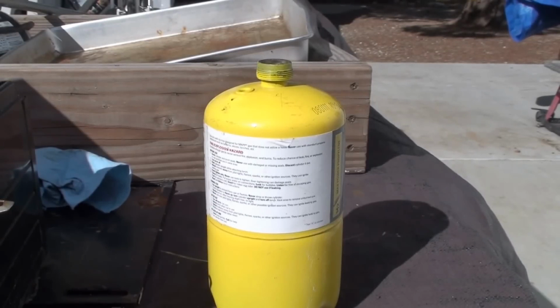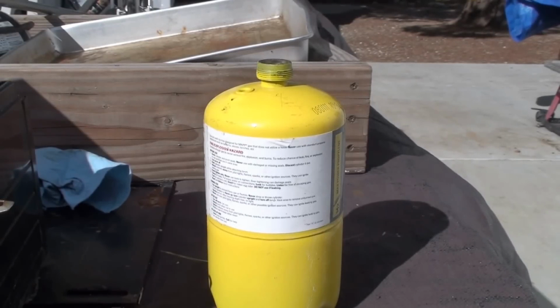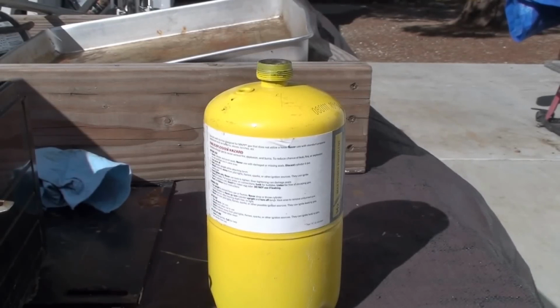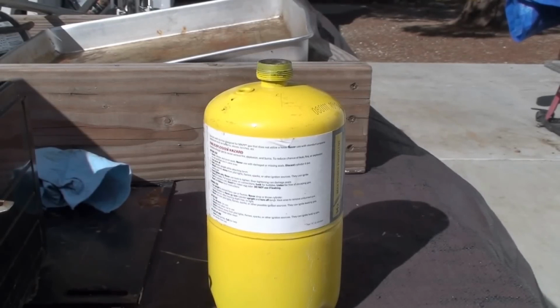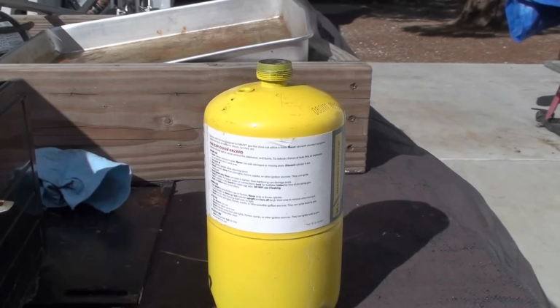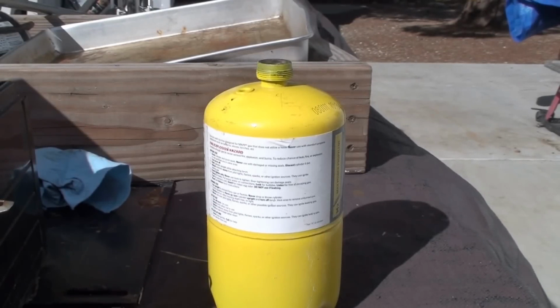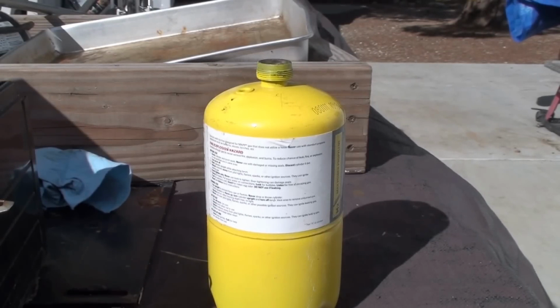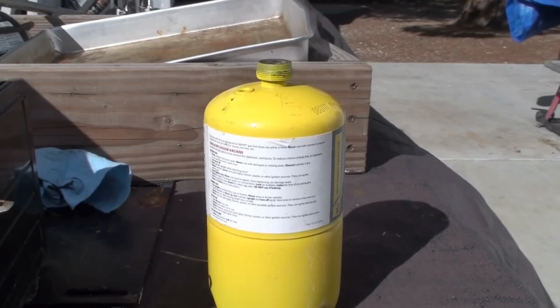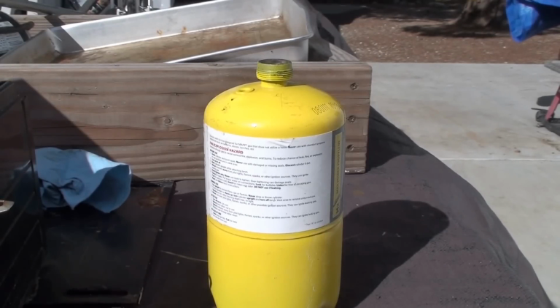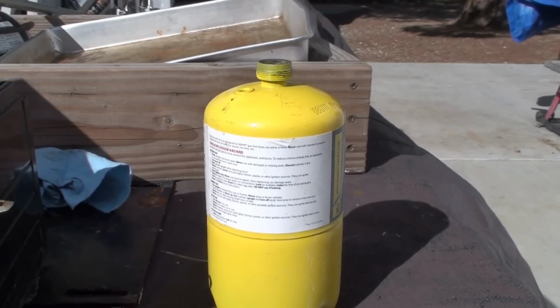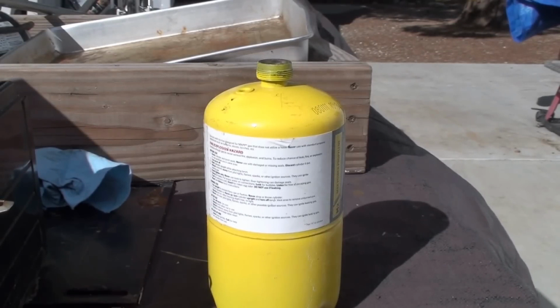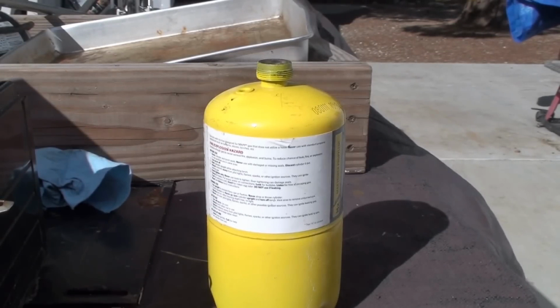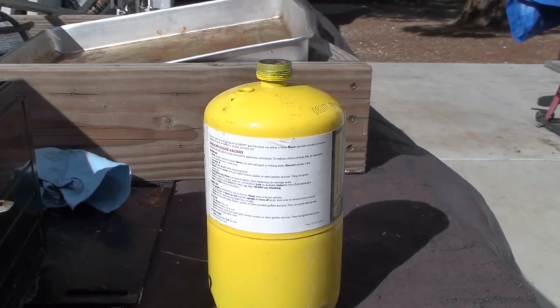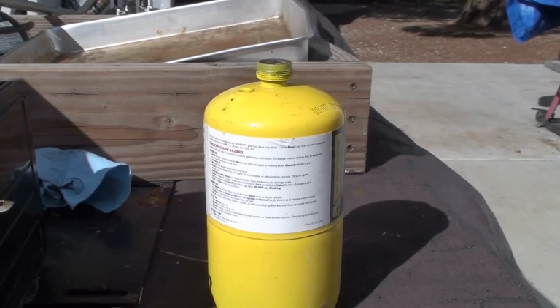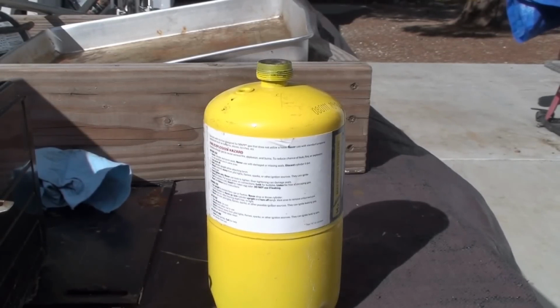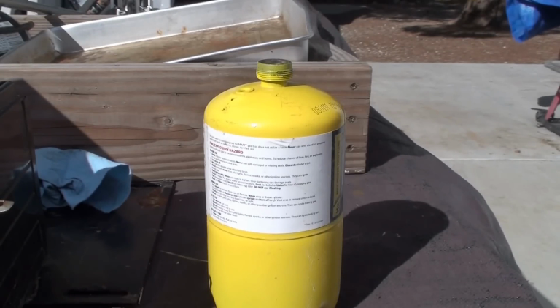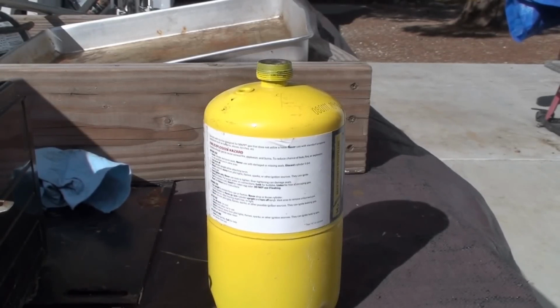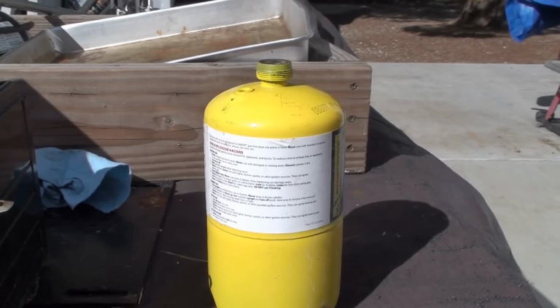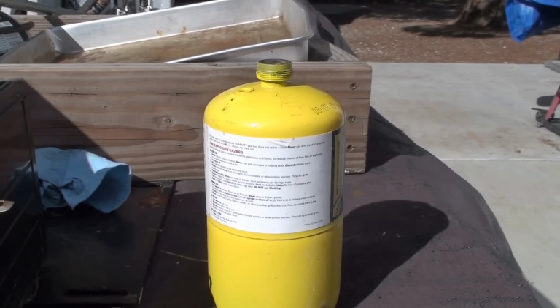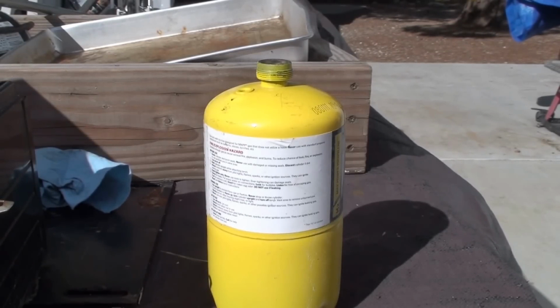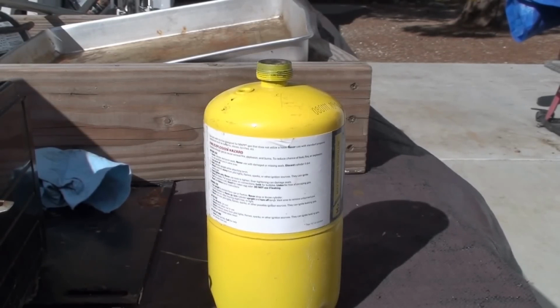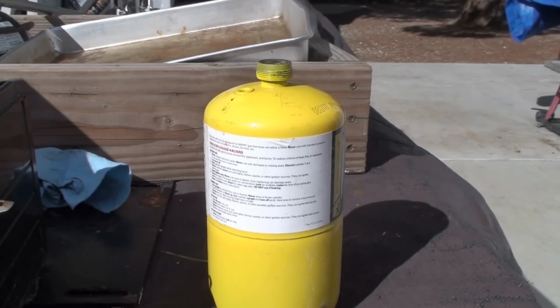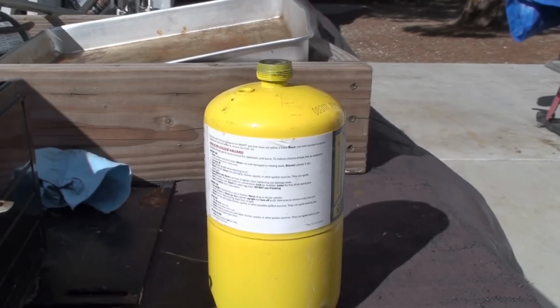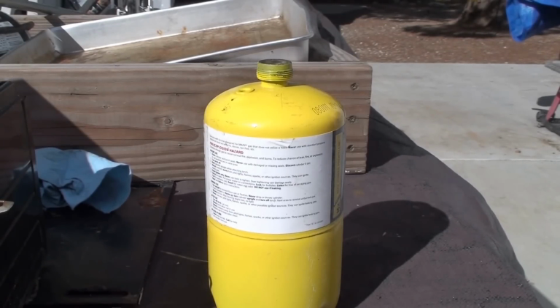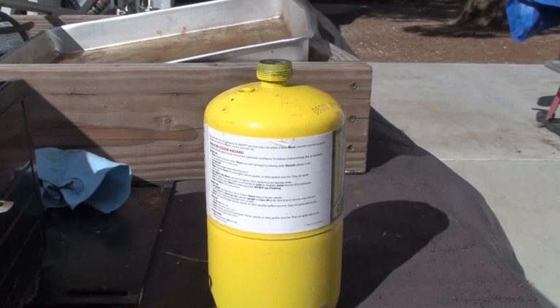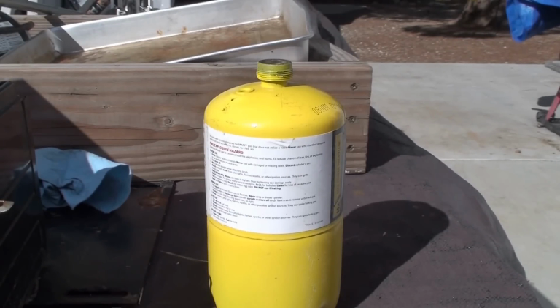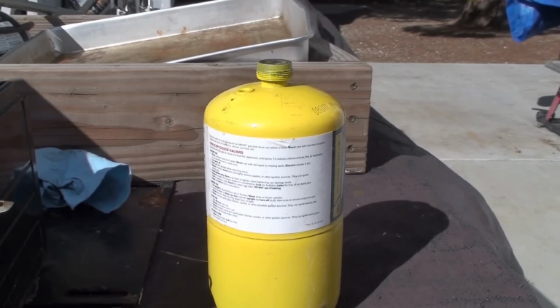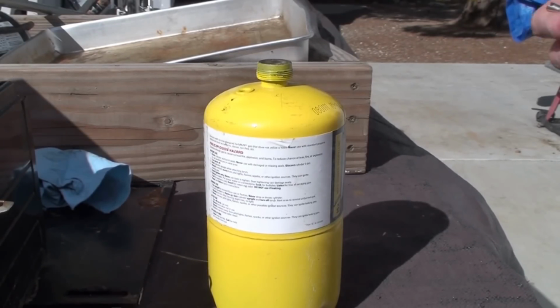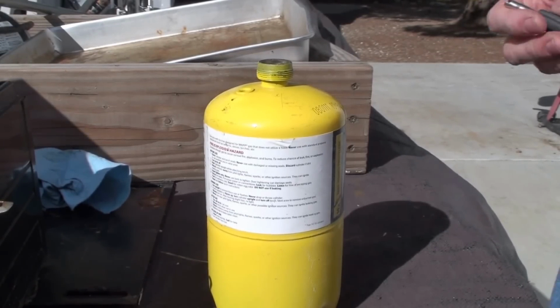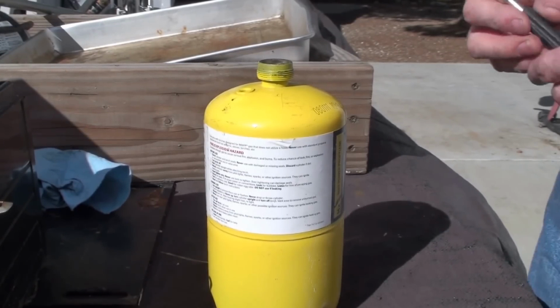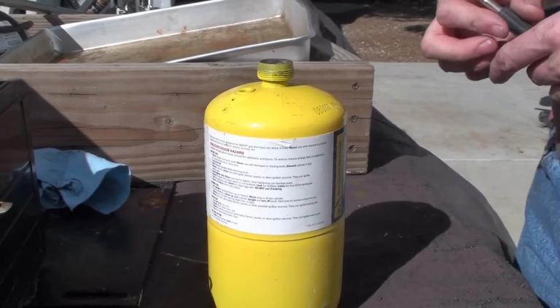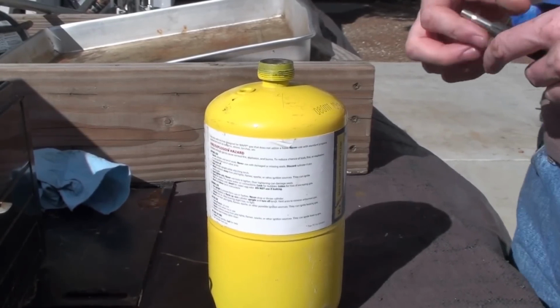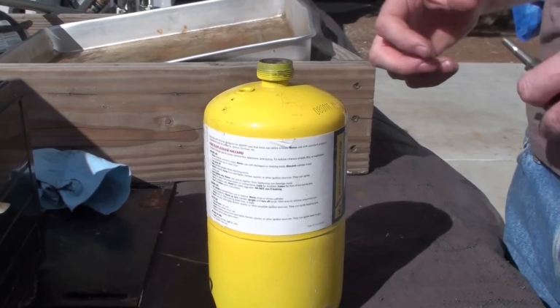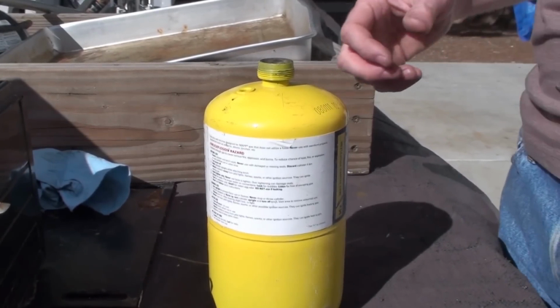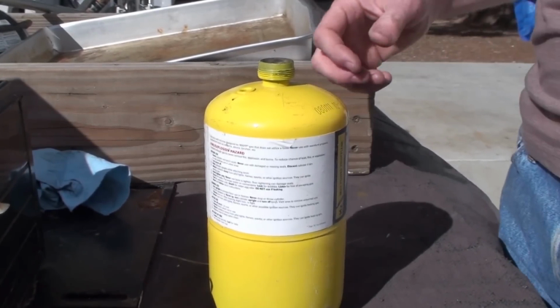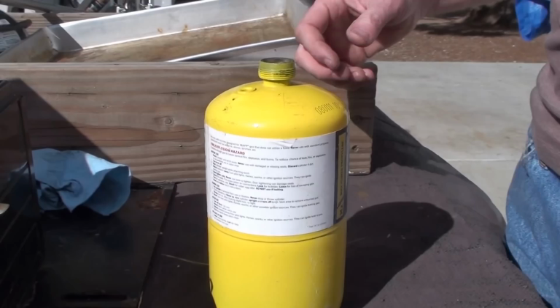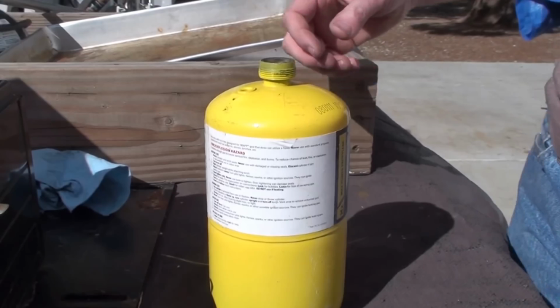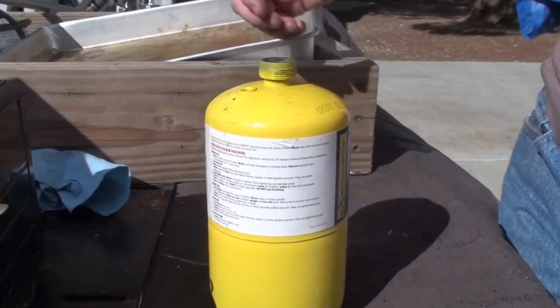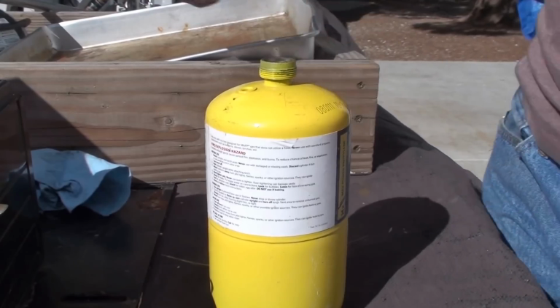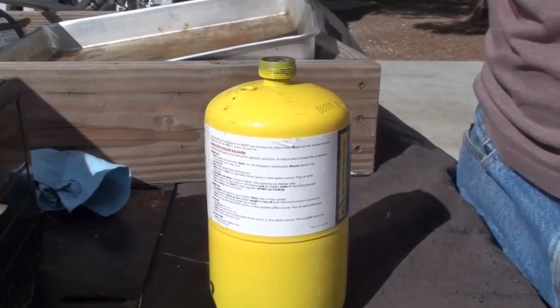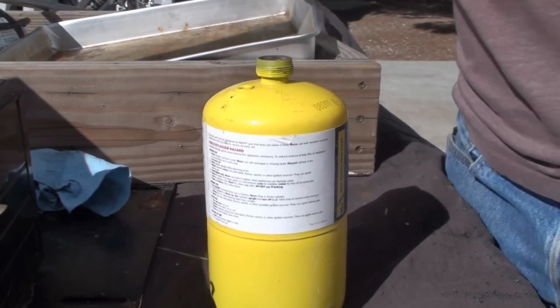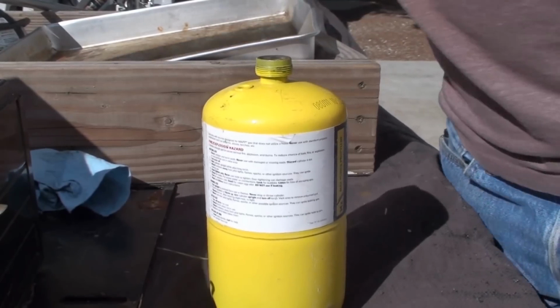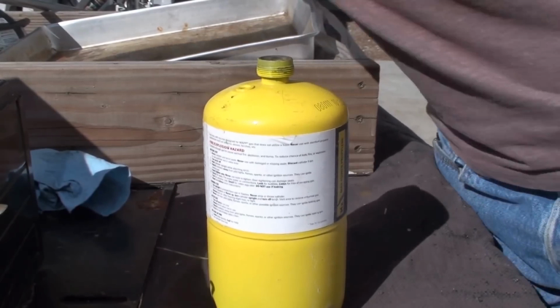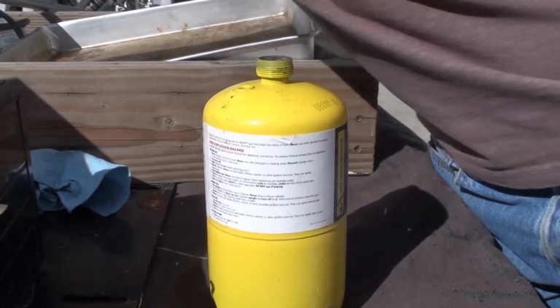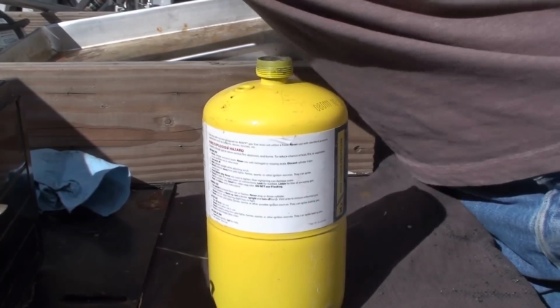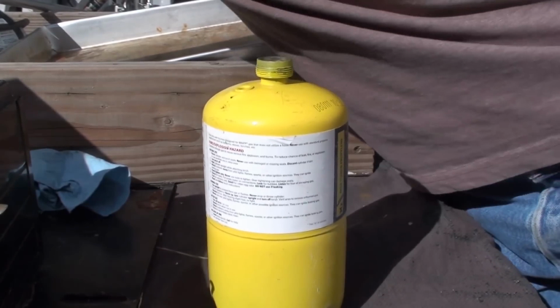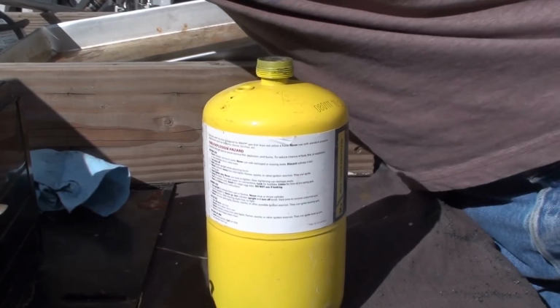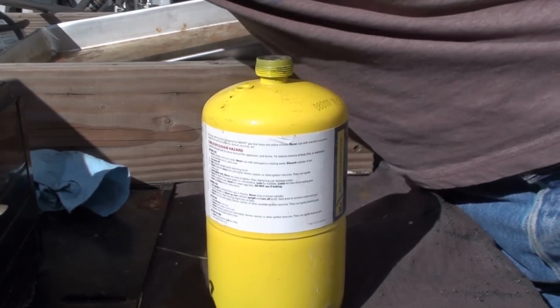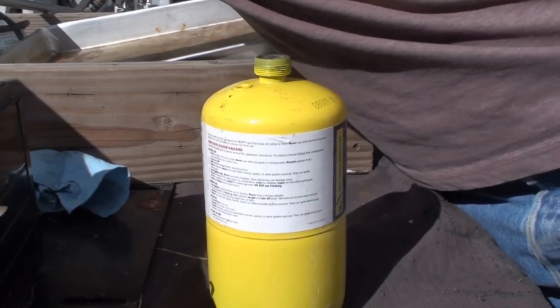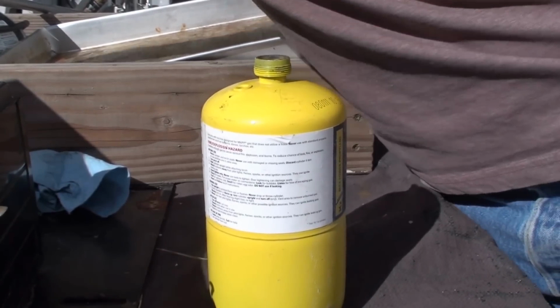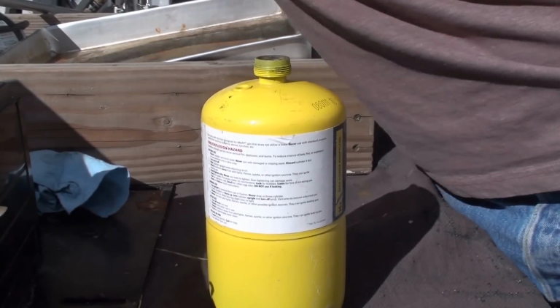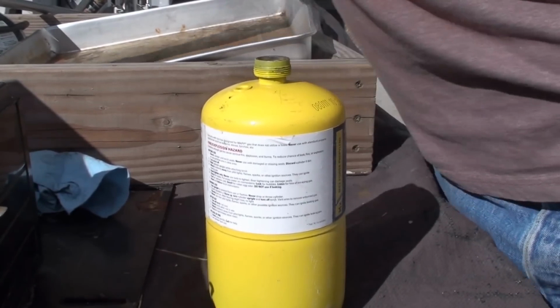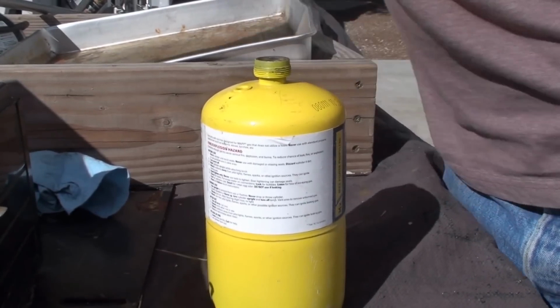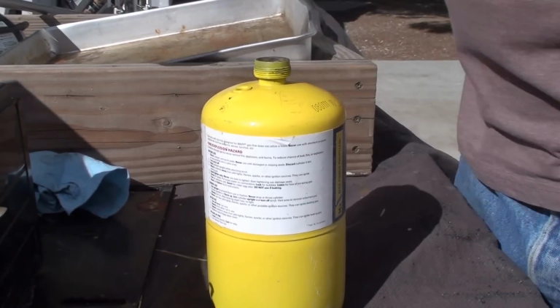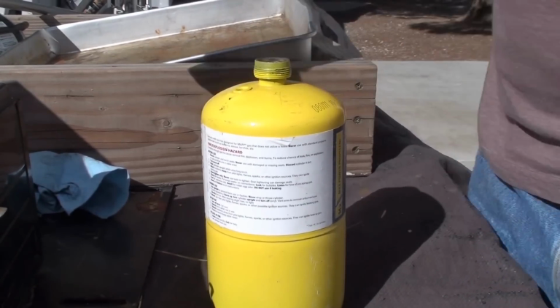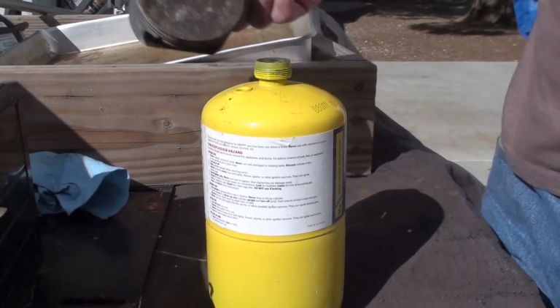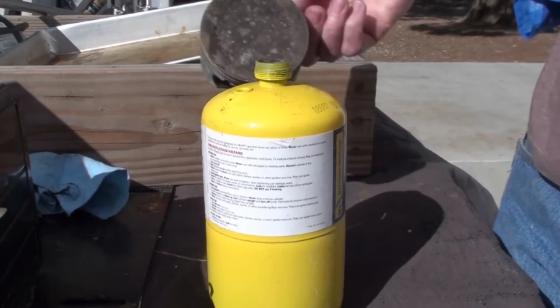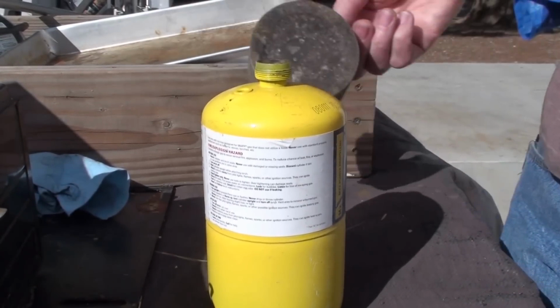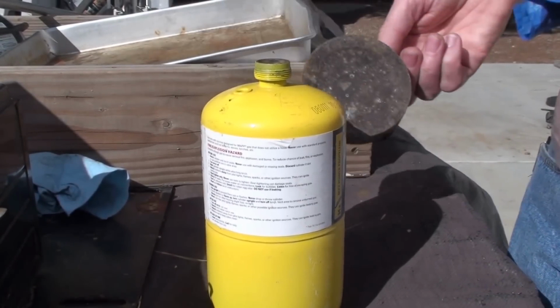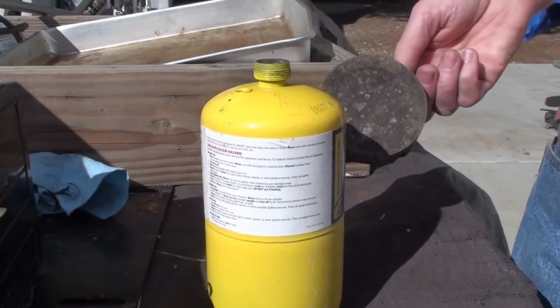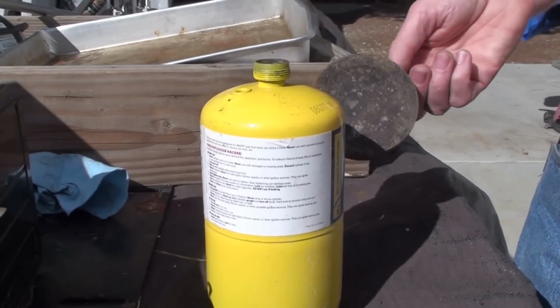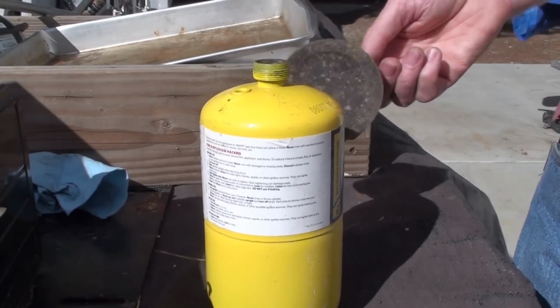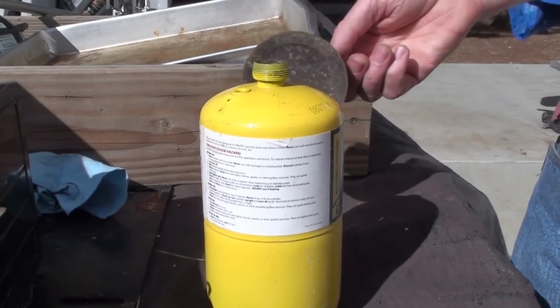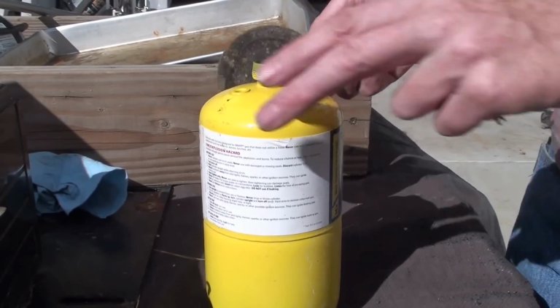Hey guys, this is the start of making a mini foundry for melting down some pistons that I've got here. Here's the pistons.